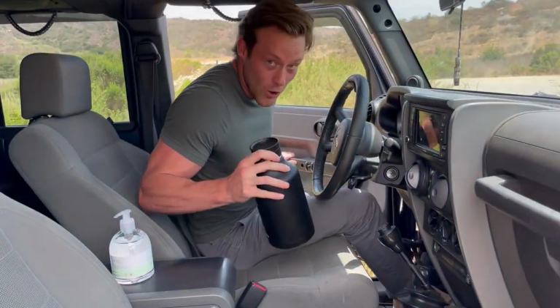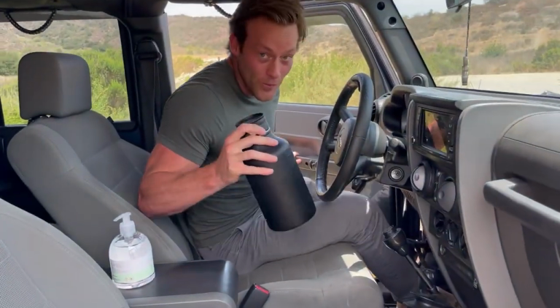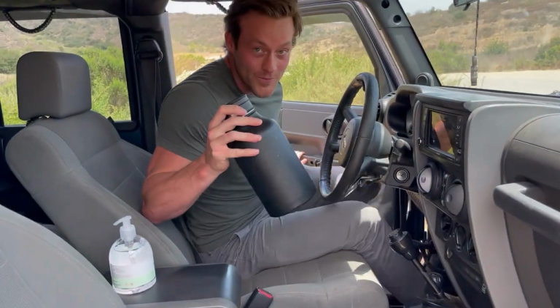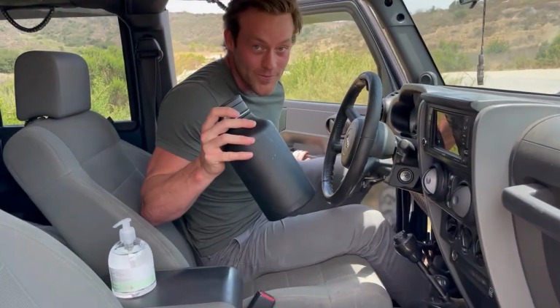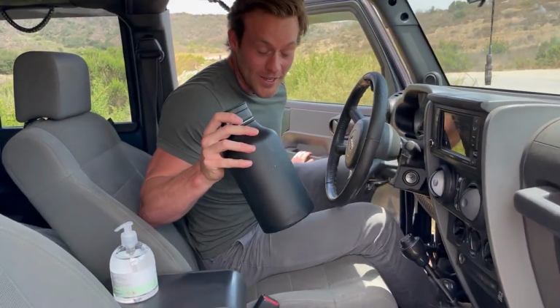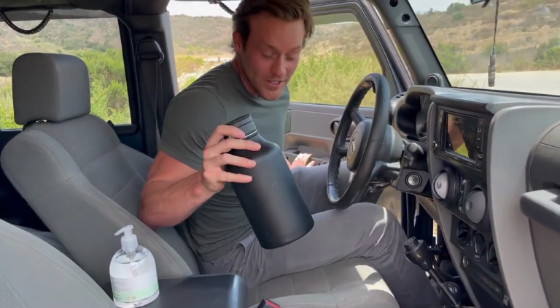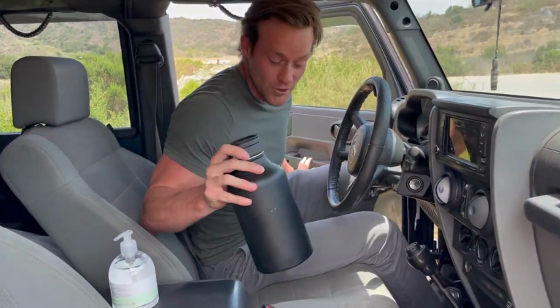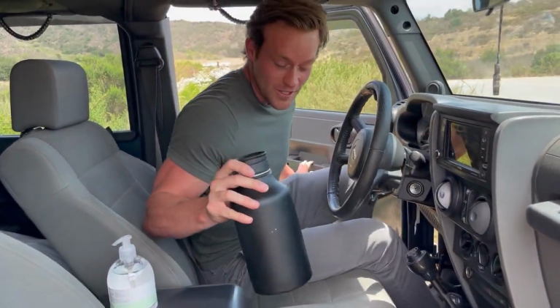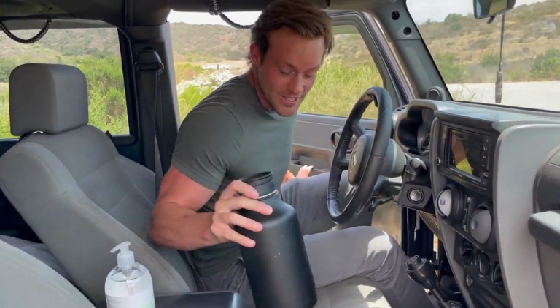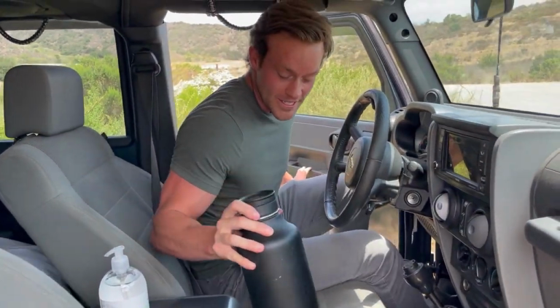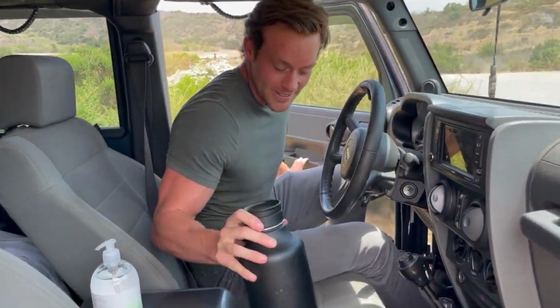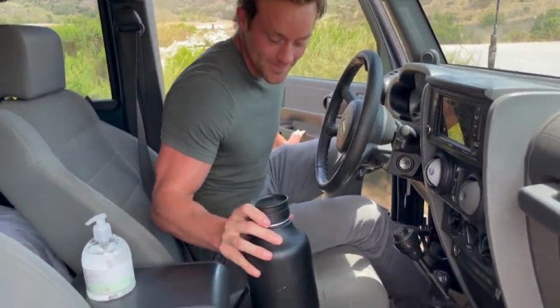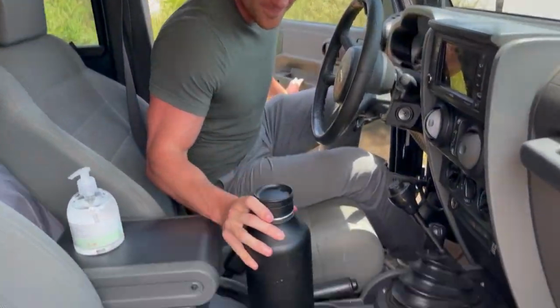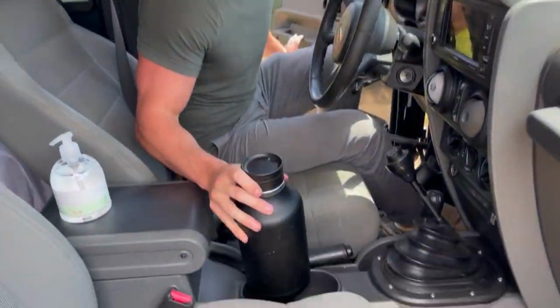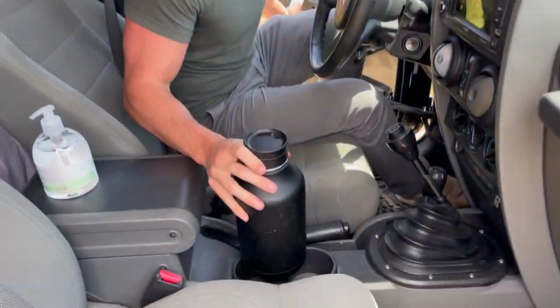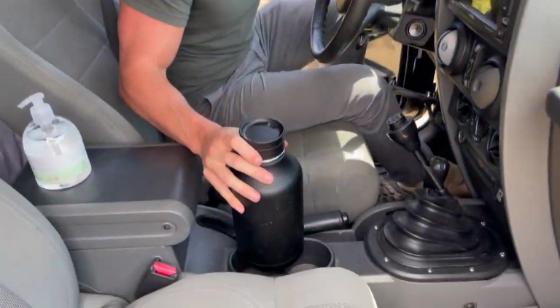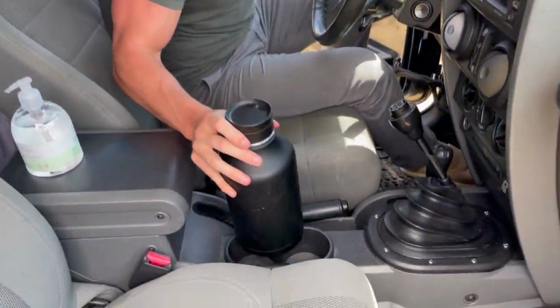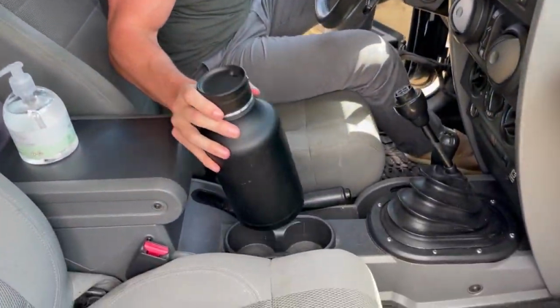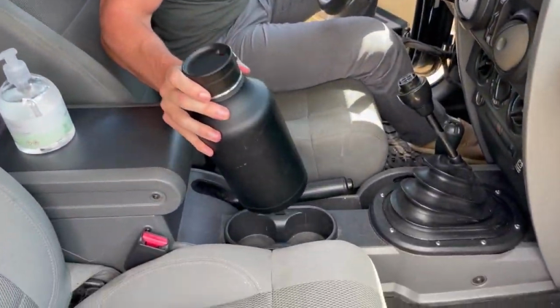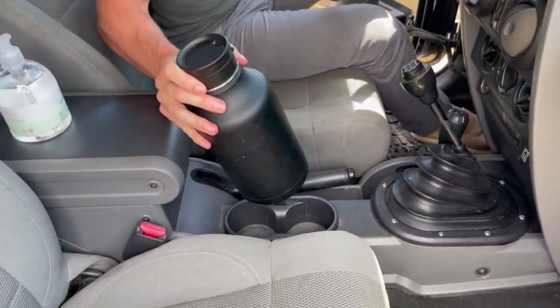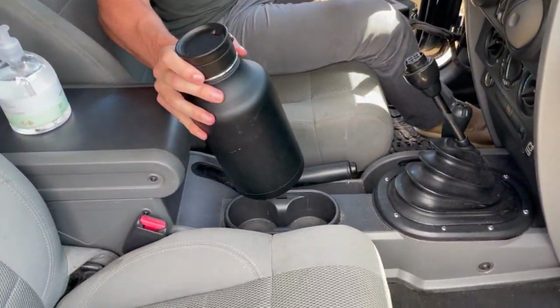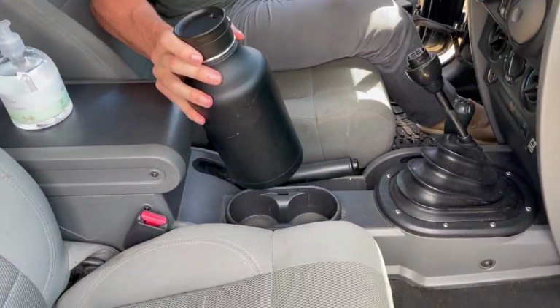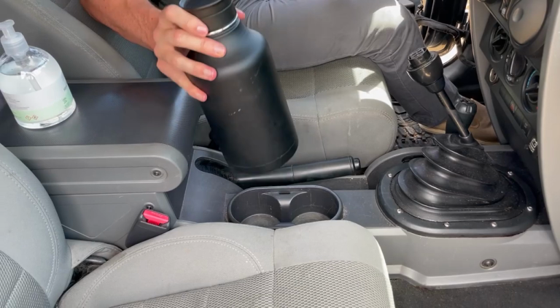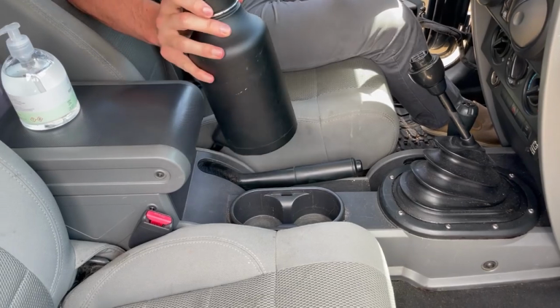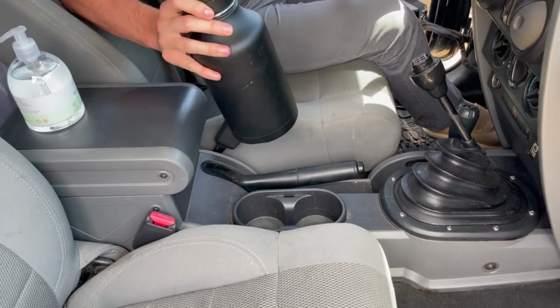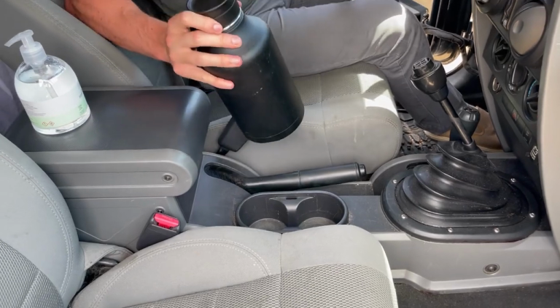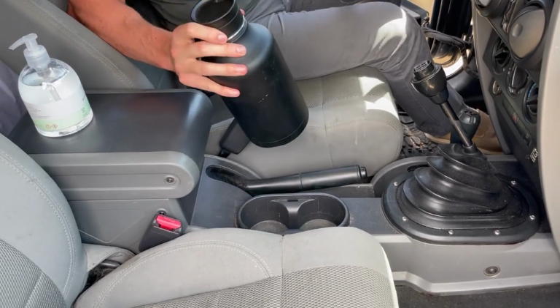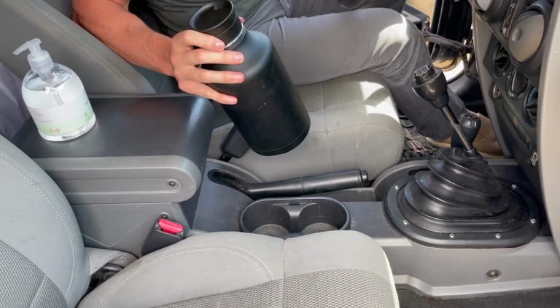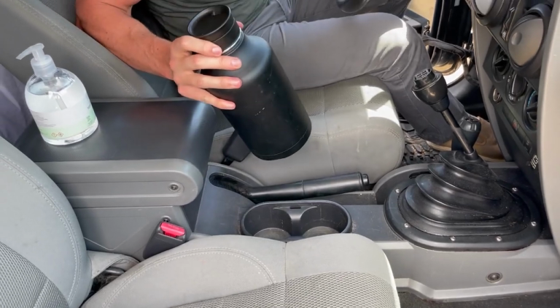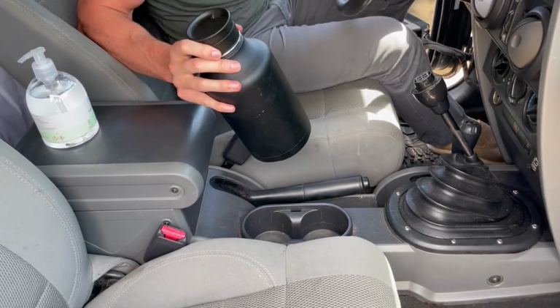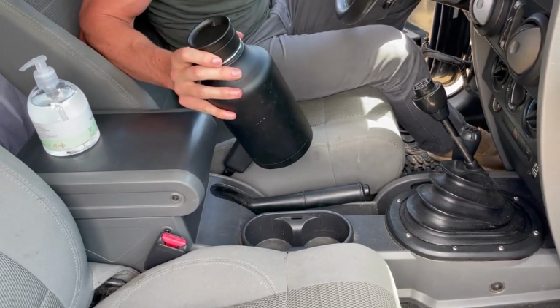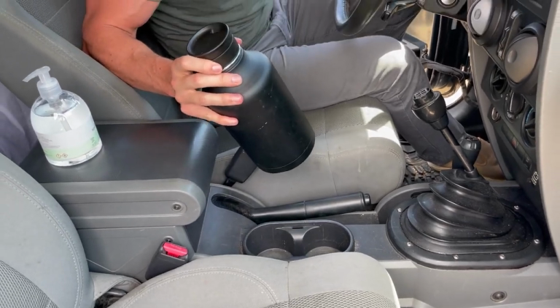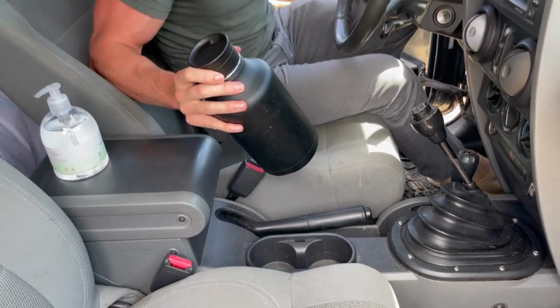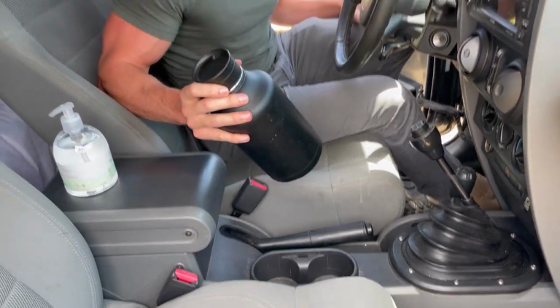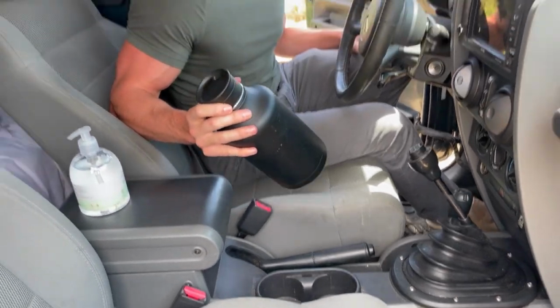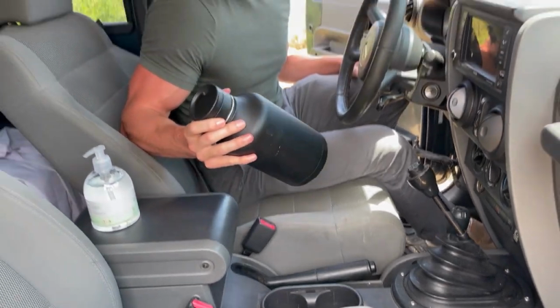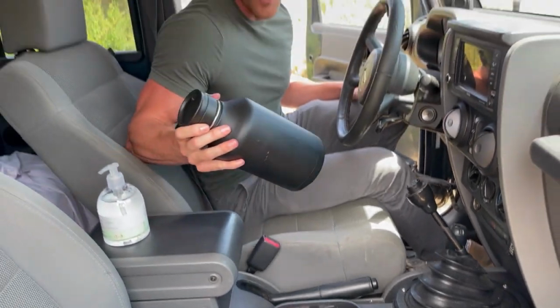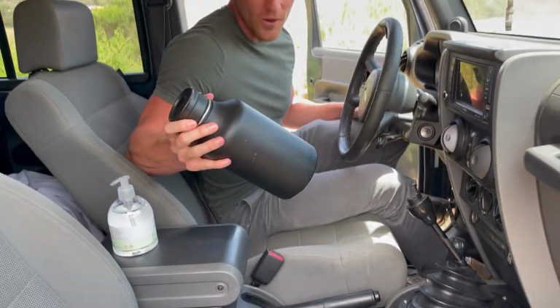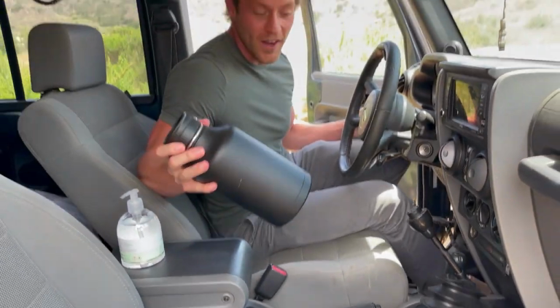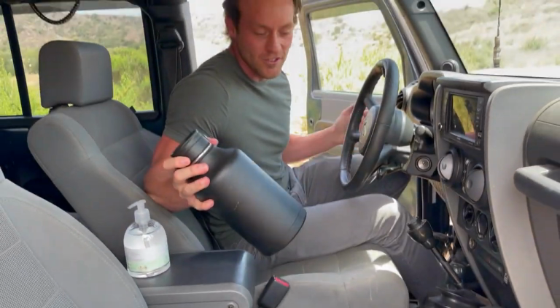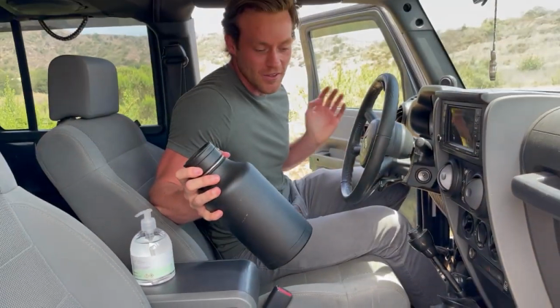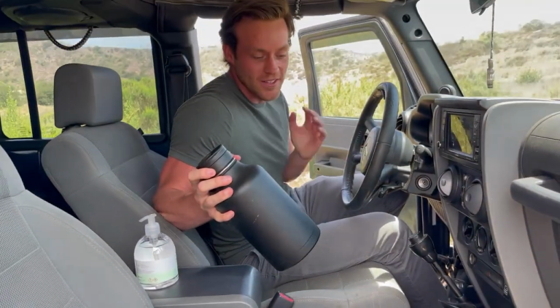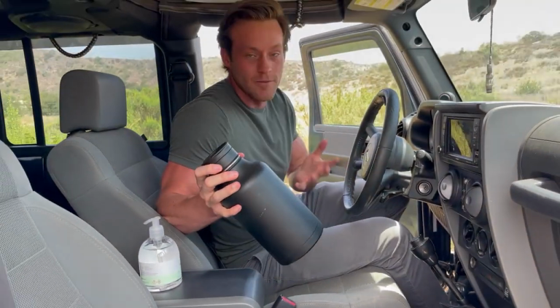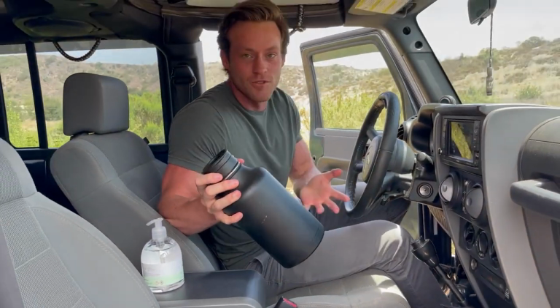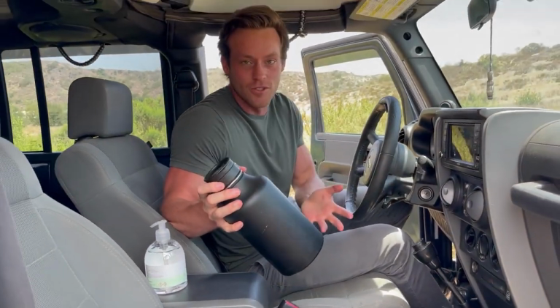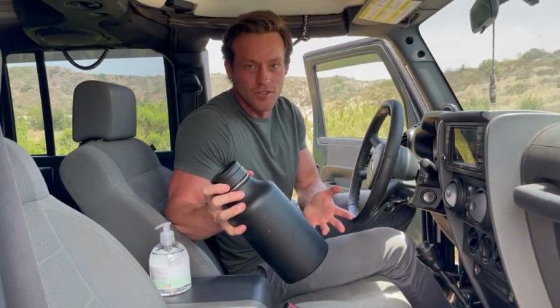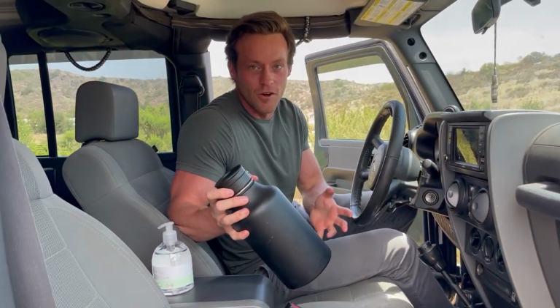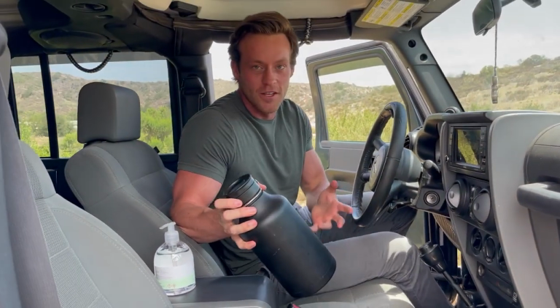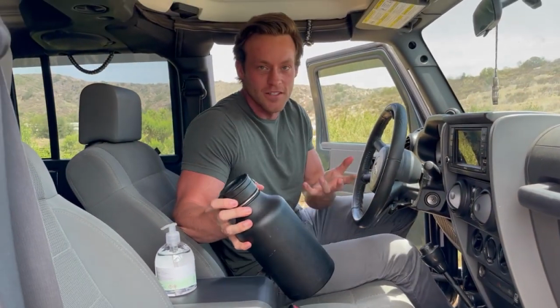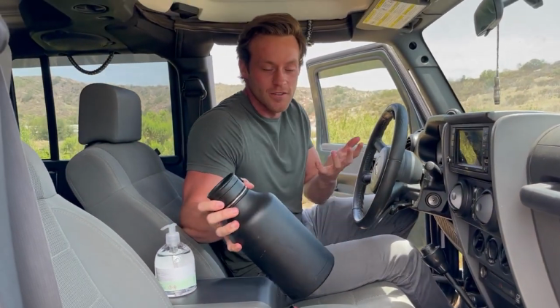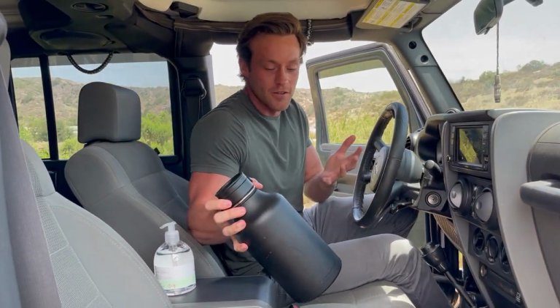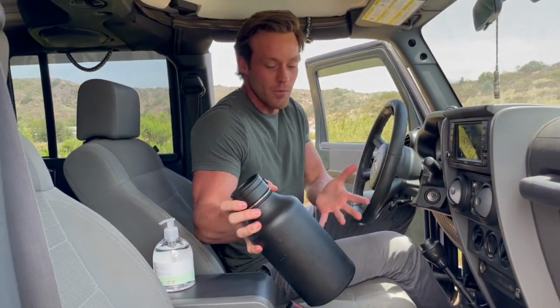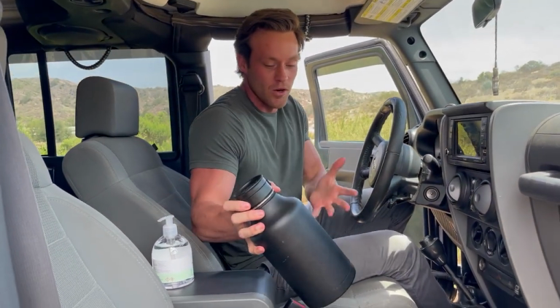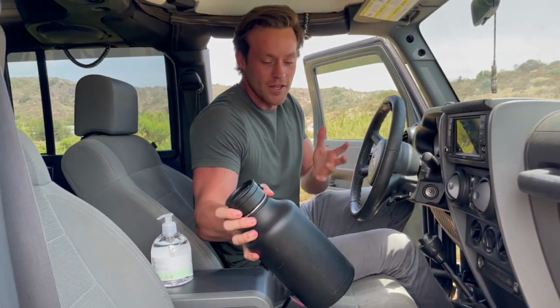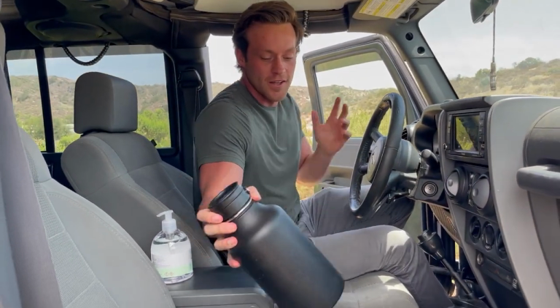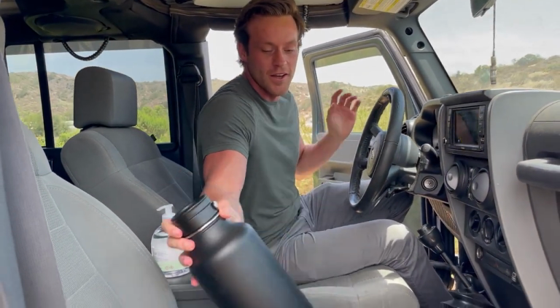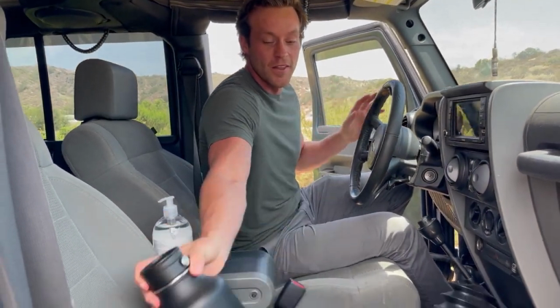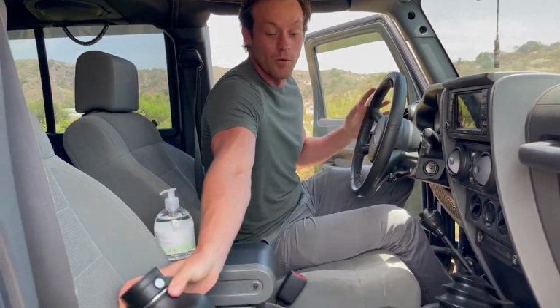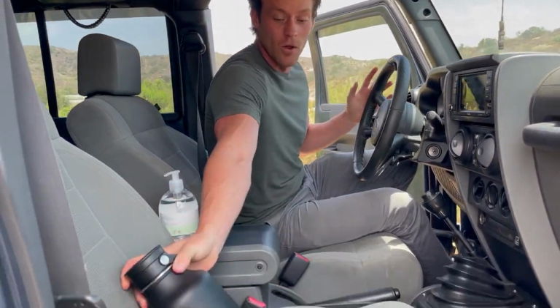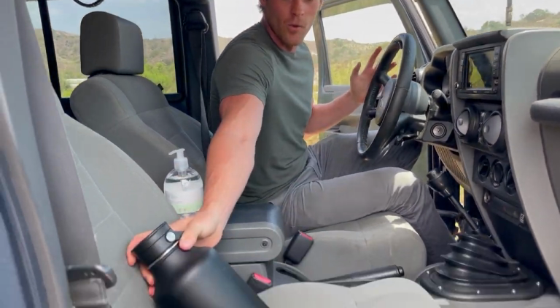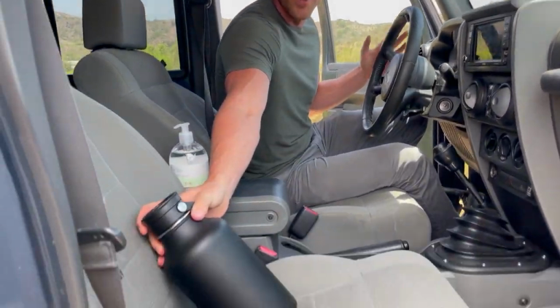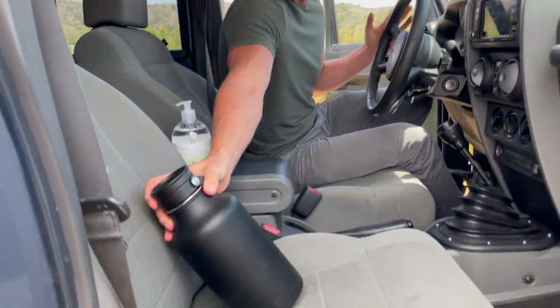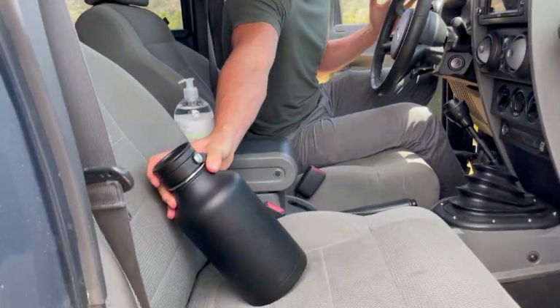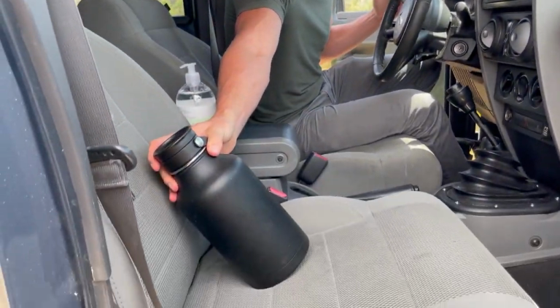So as you can see, it doesn't fit in my cup holder. People with Hydro Flask, I'm sure you know this — they're bulky. They roll around a lot.